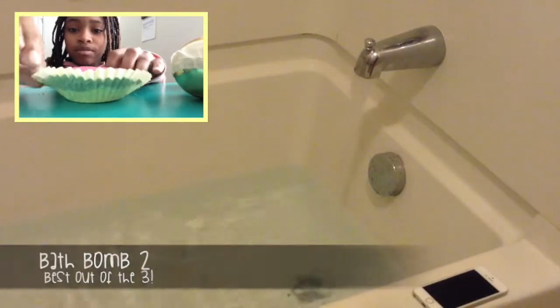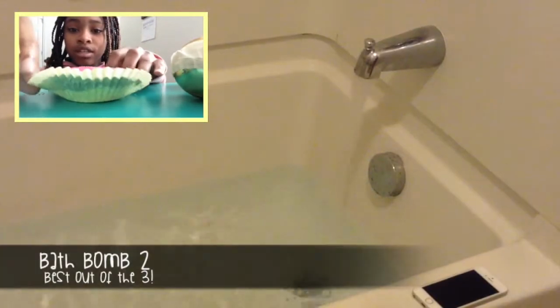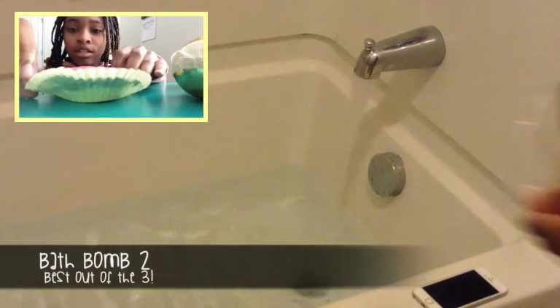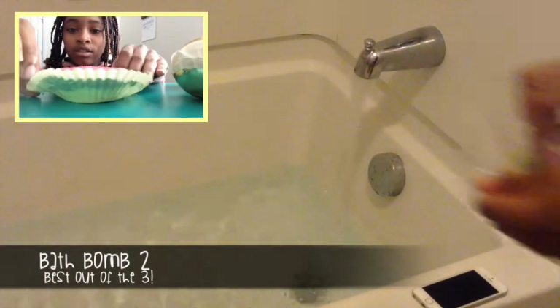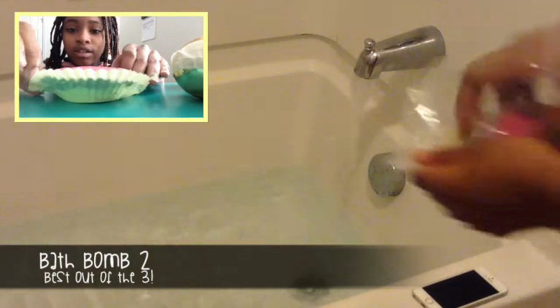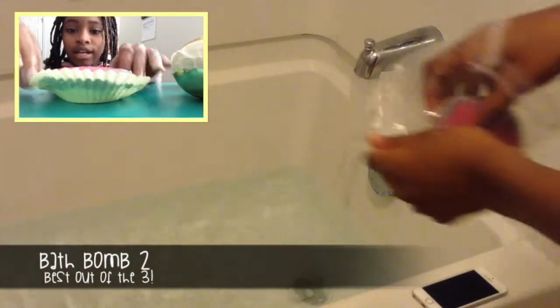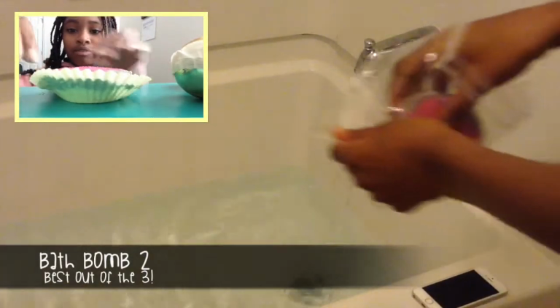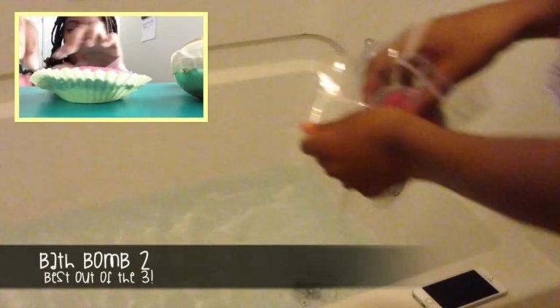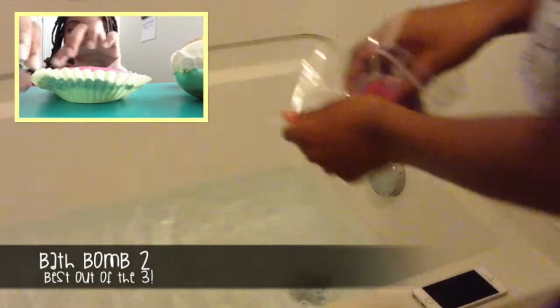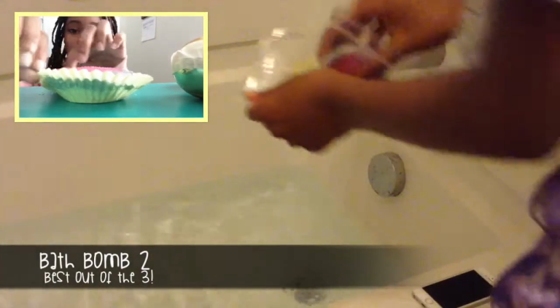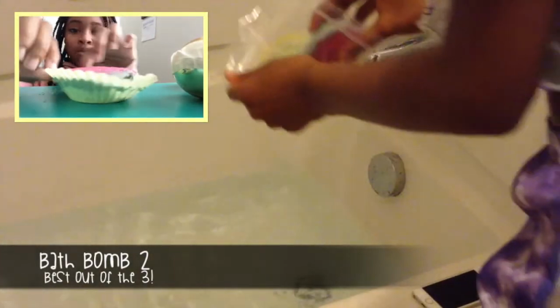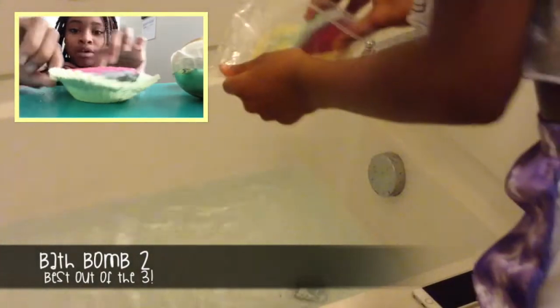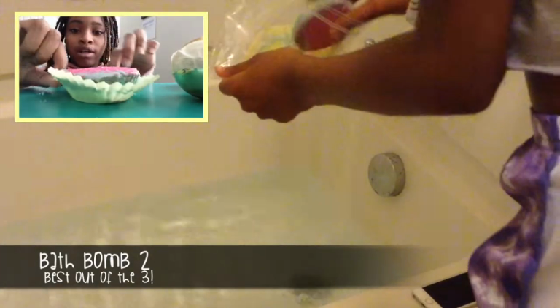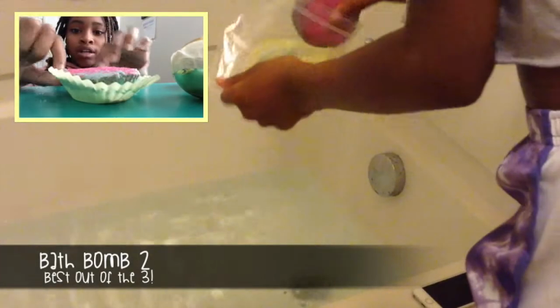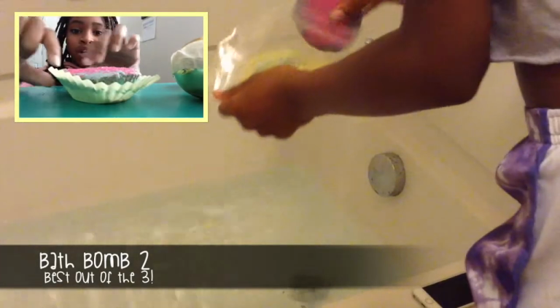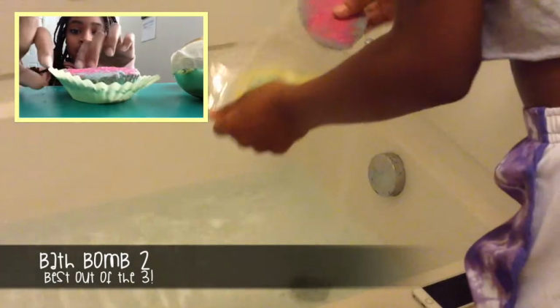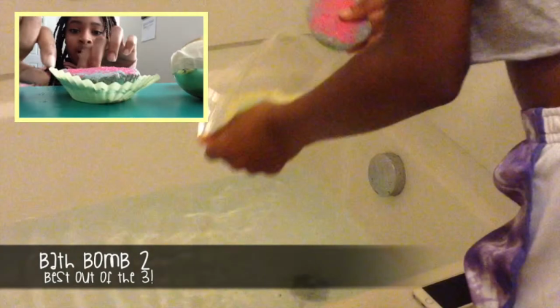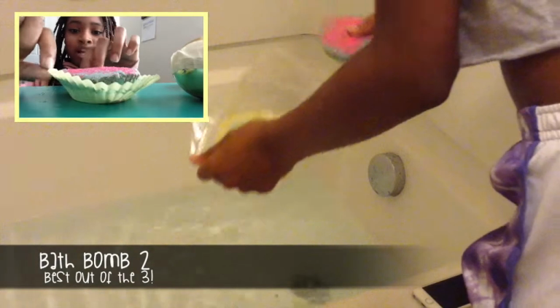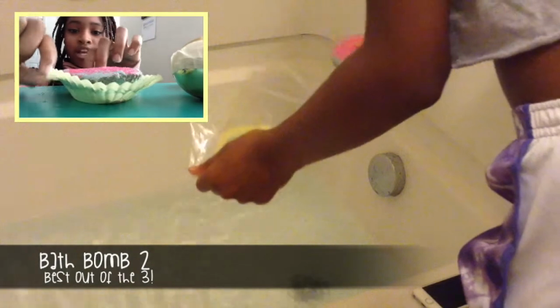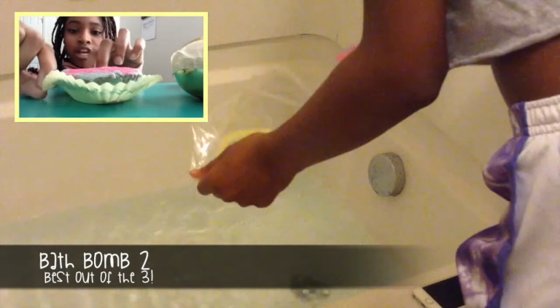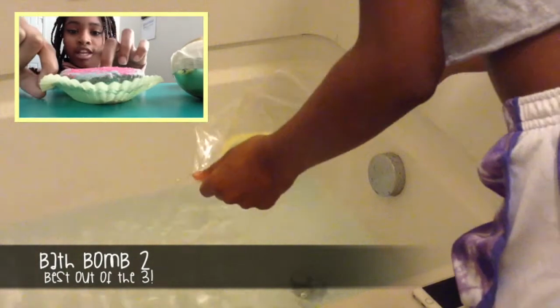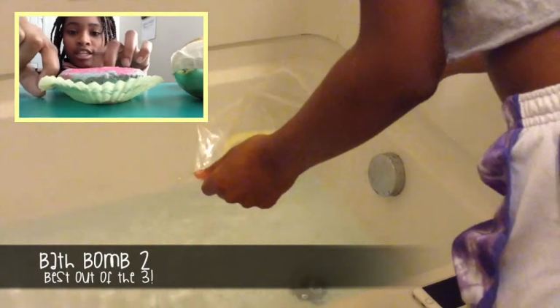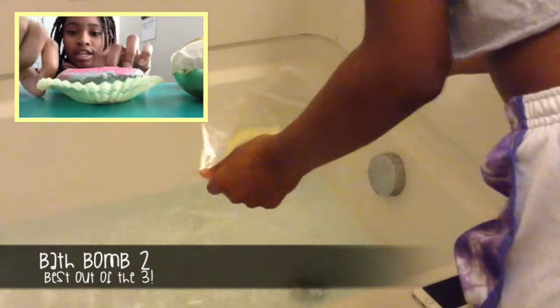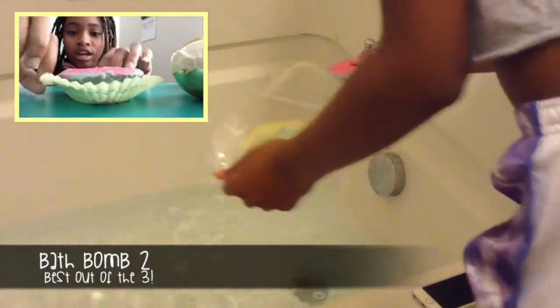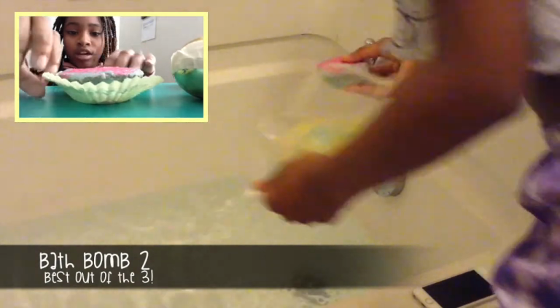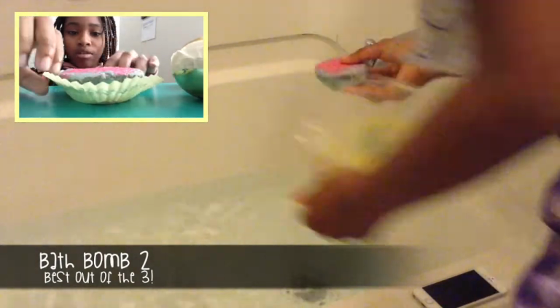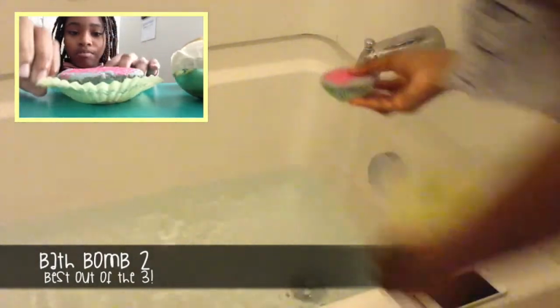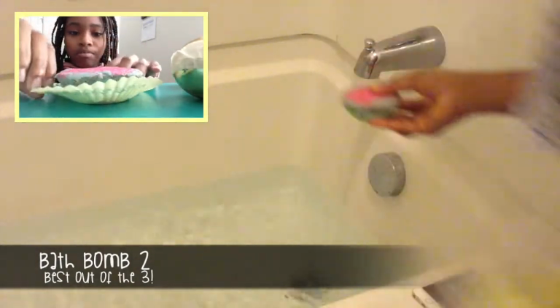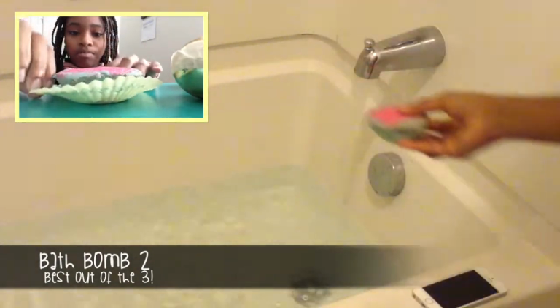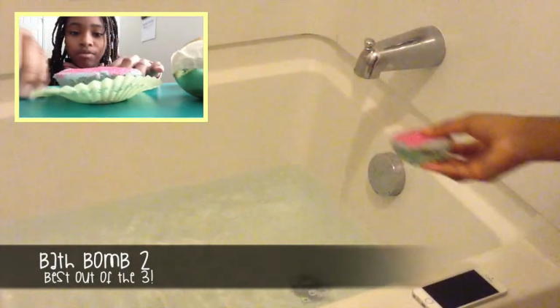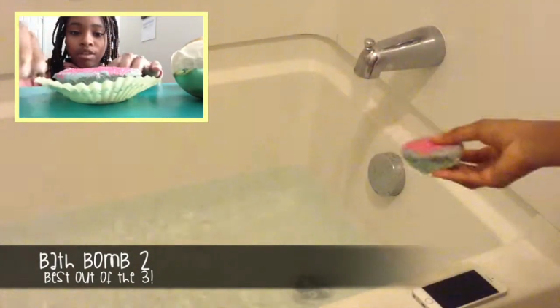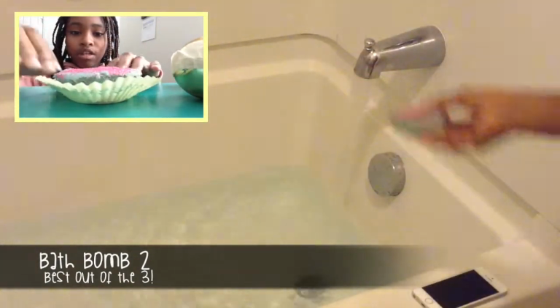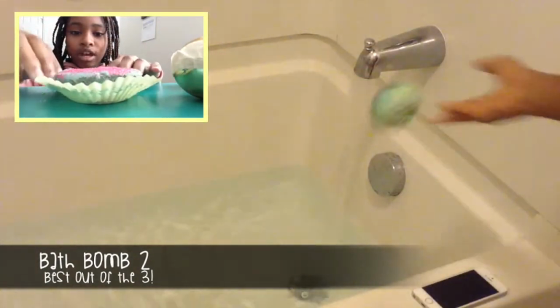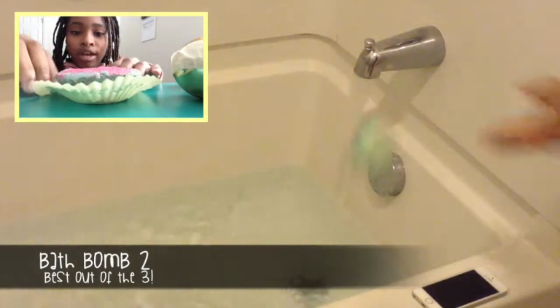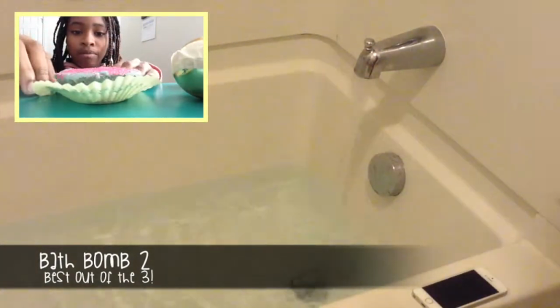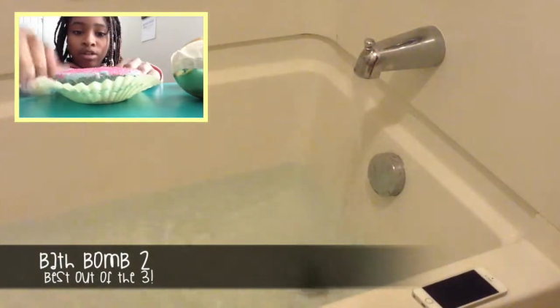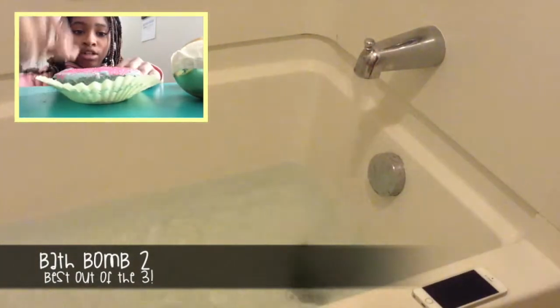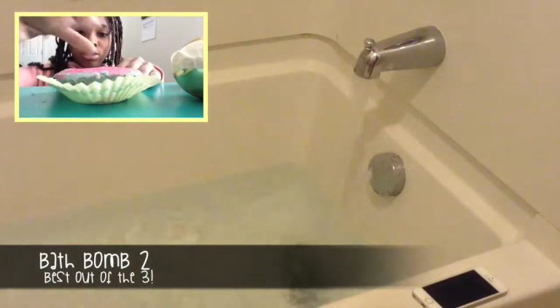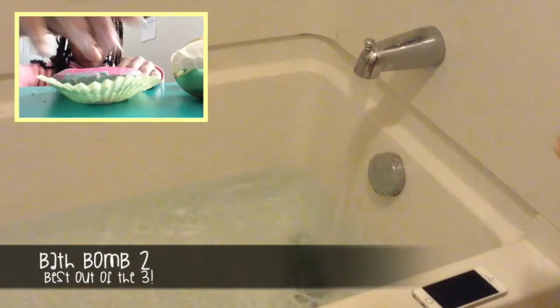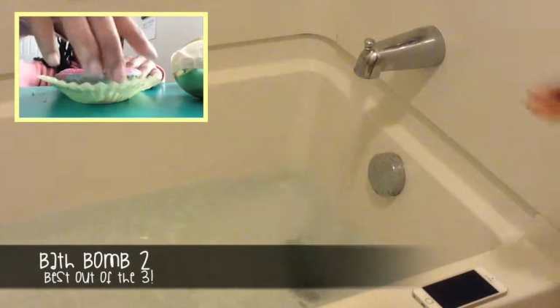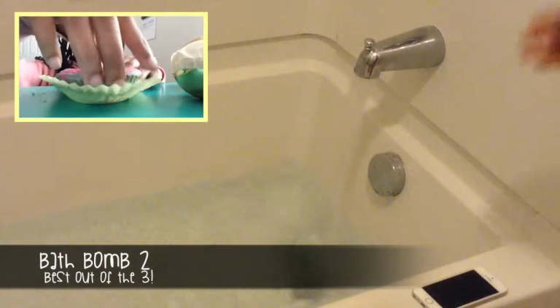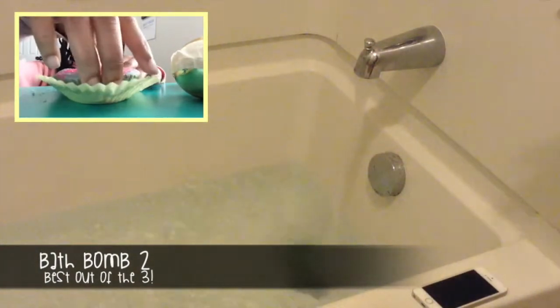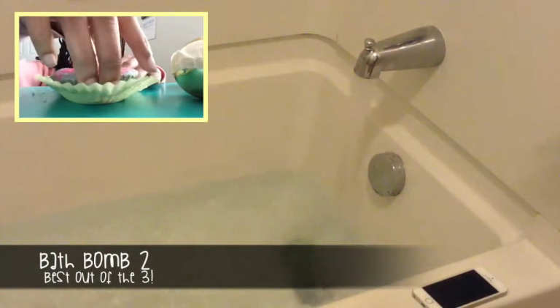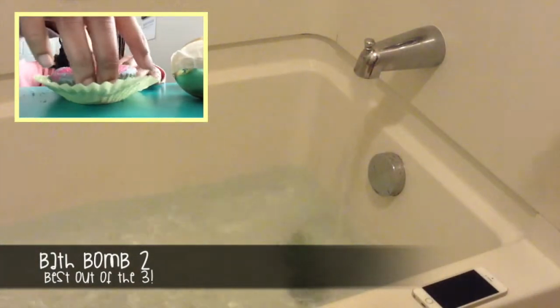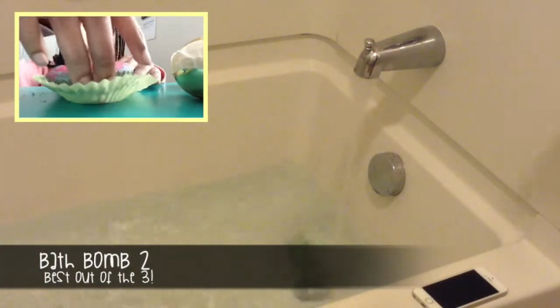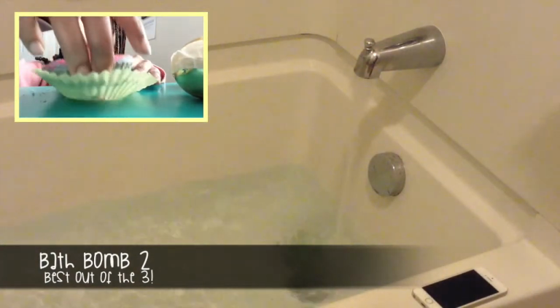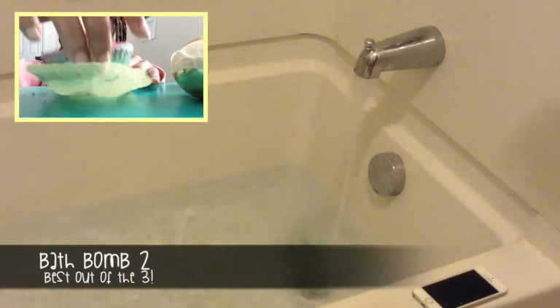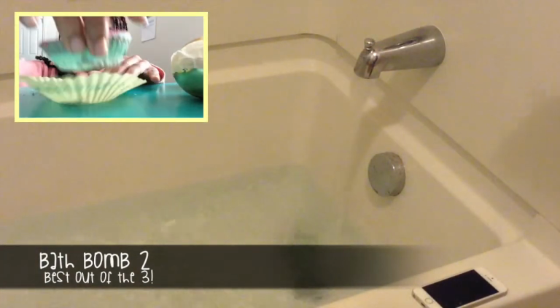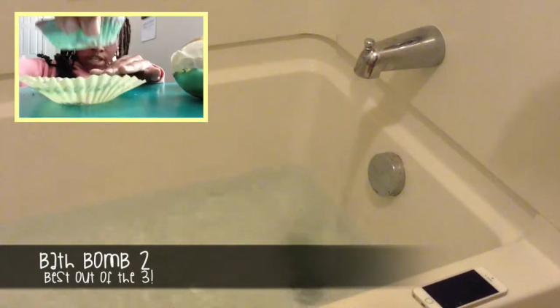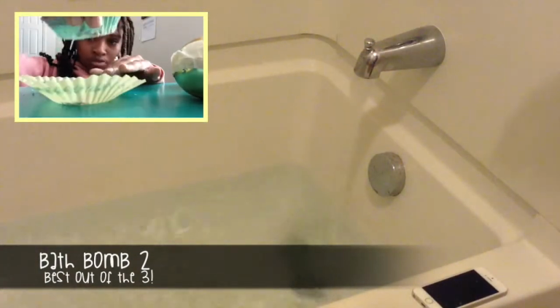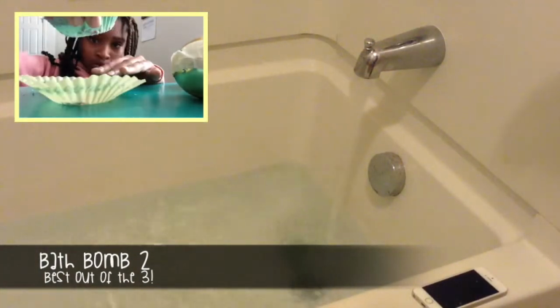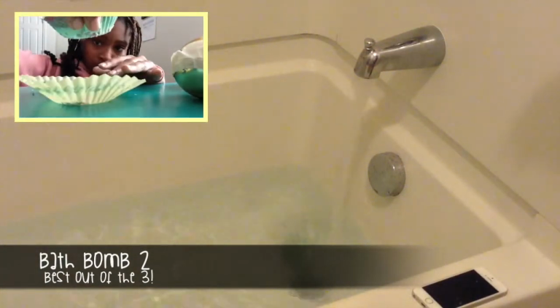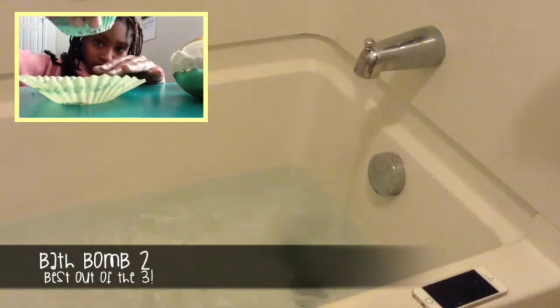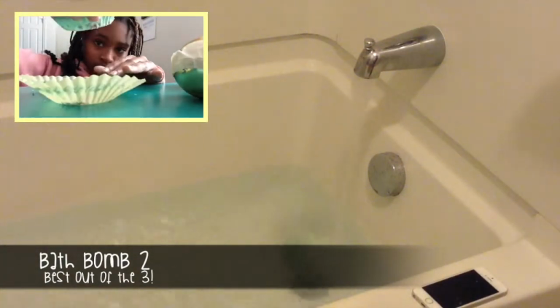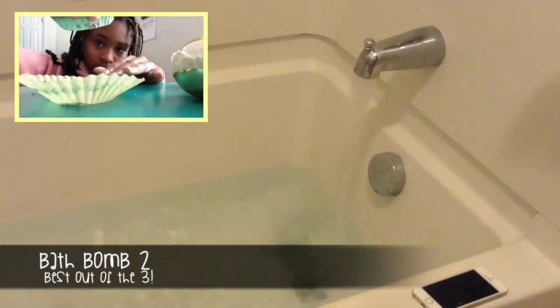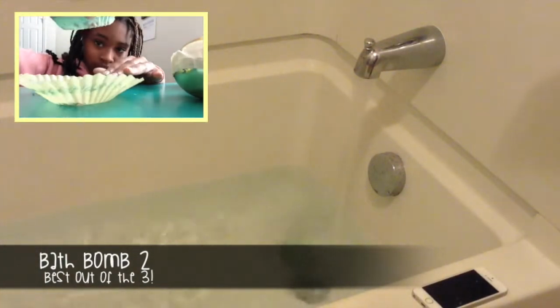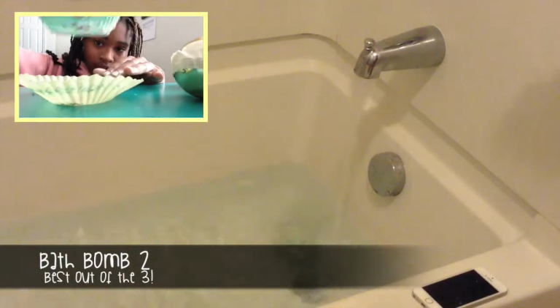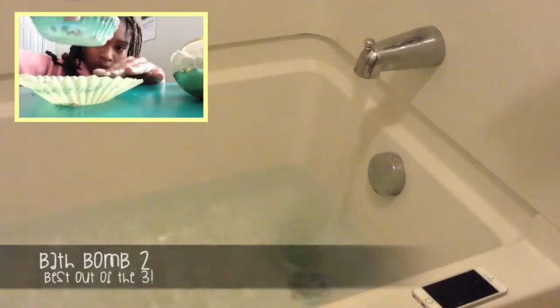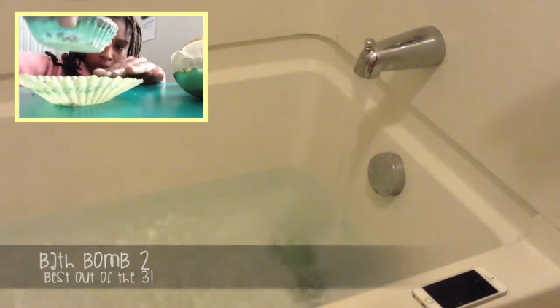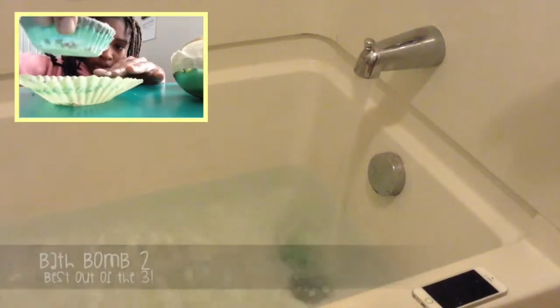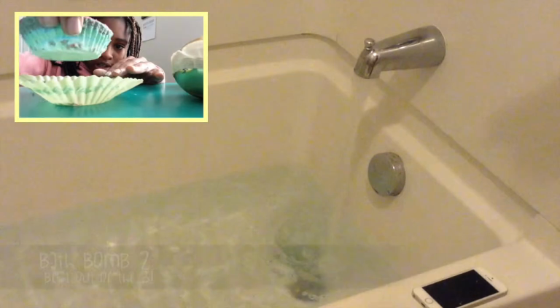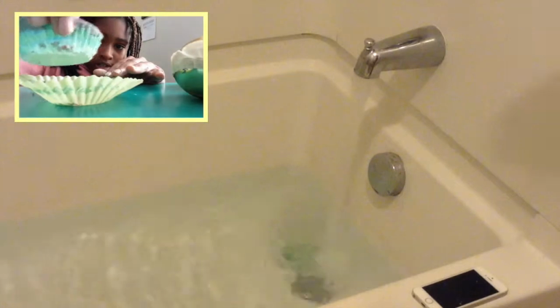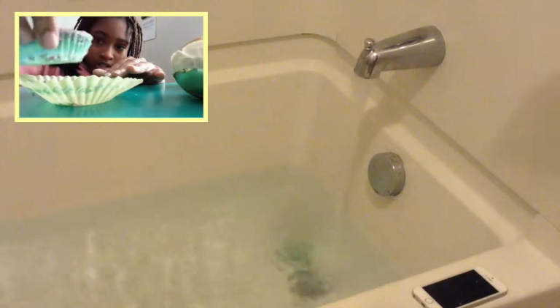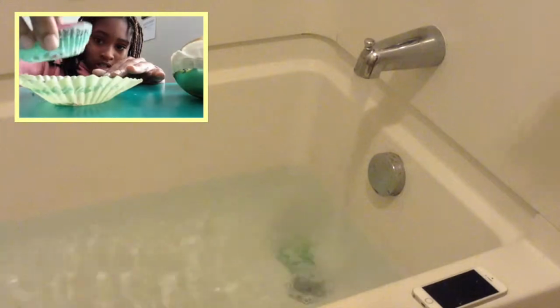This bath bomb was the best, and it just needed a round of applause, so please applaud this bath bomb.